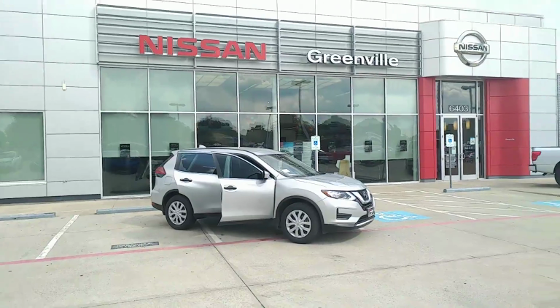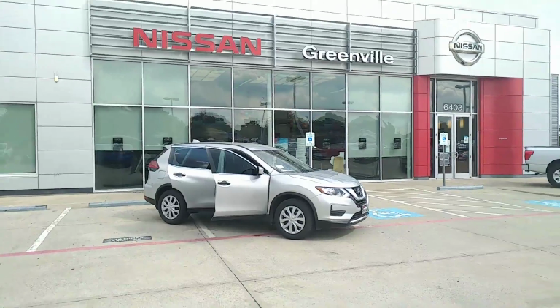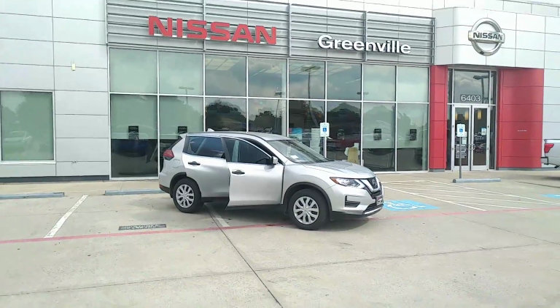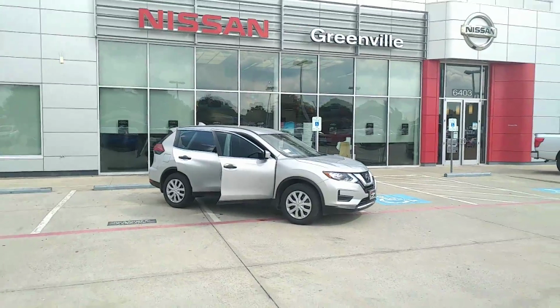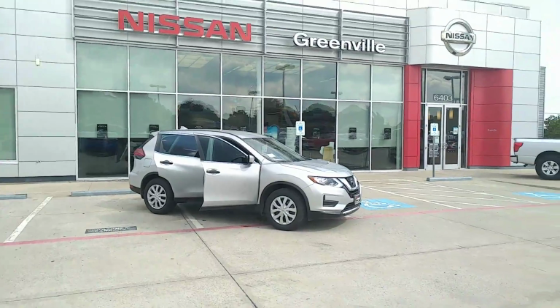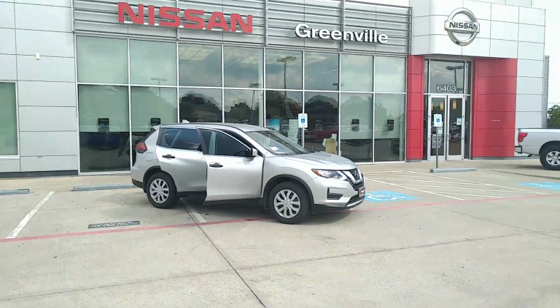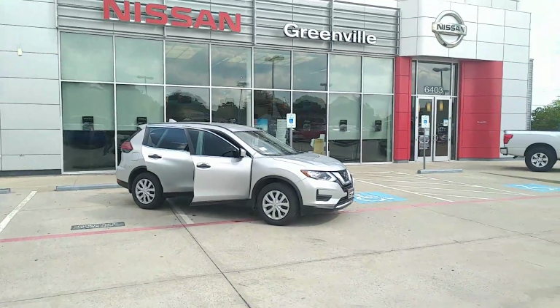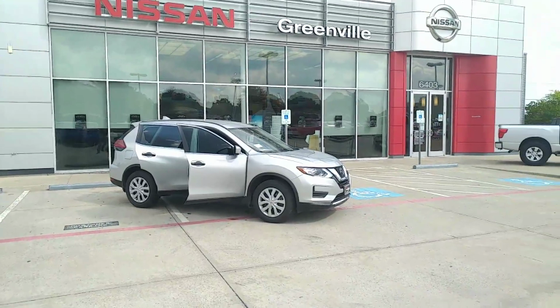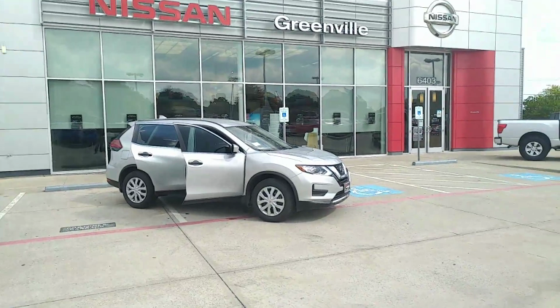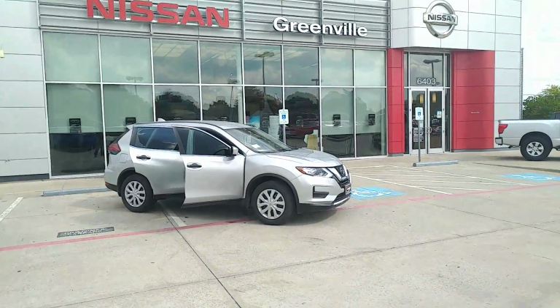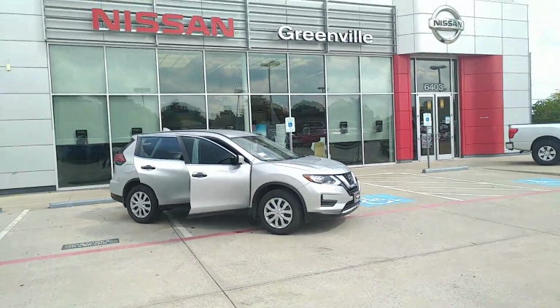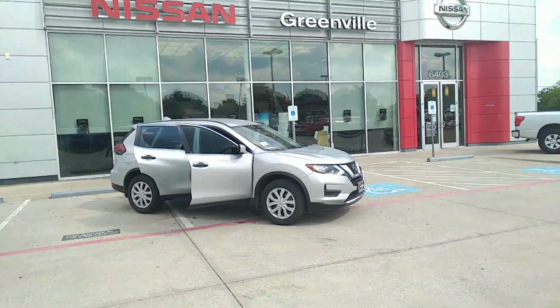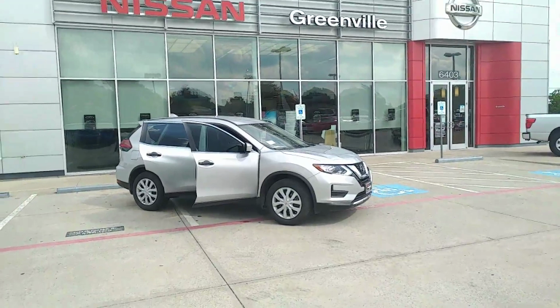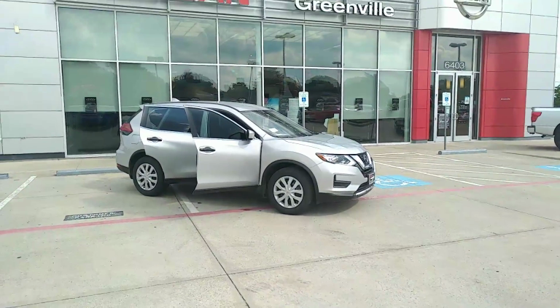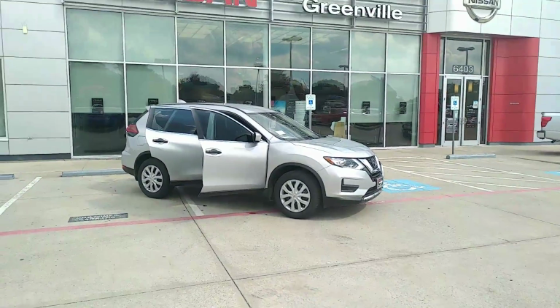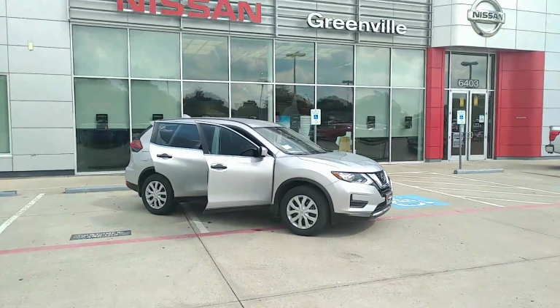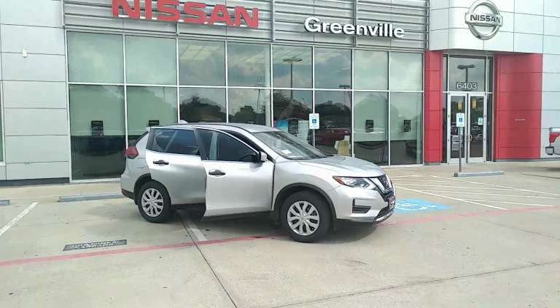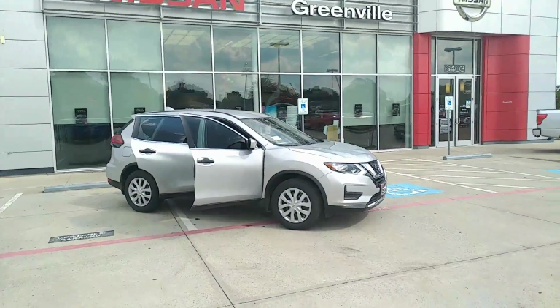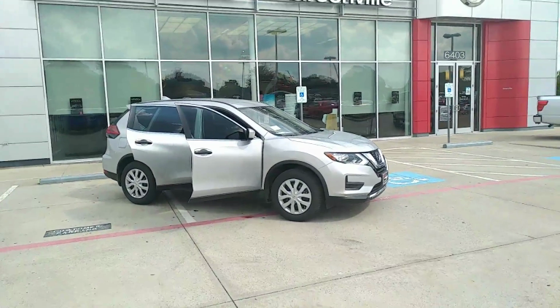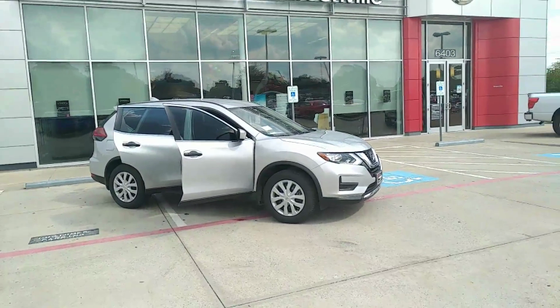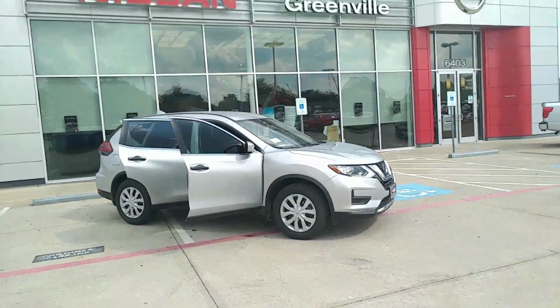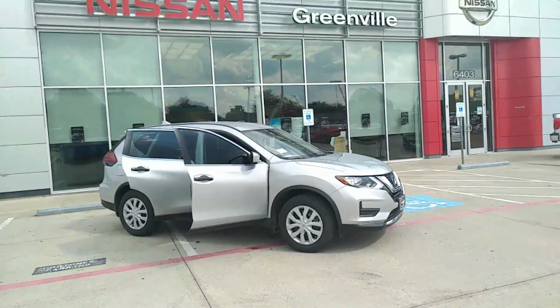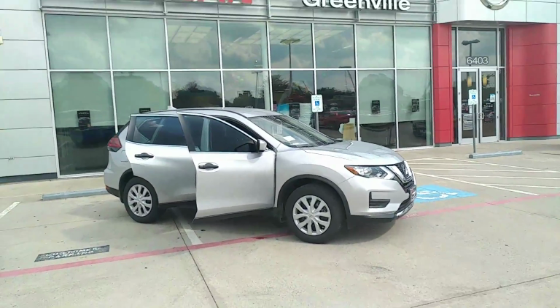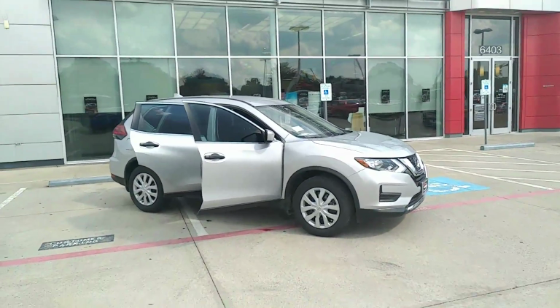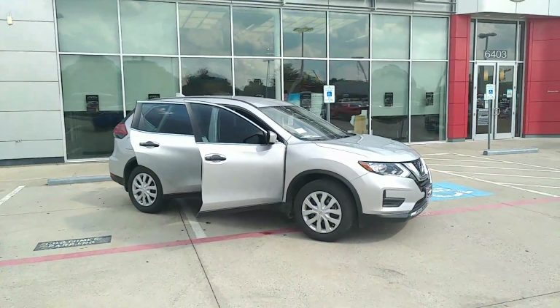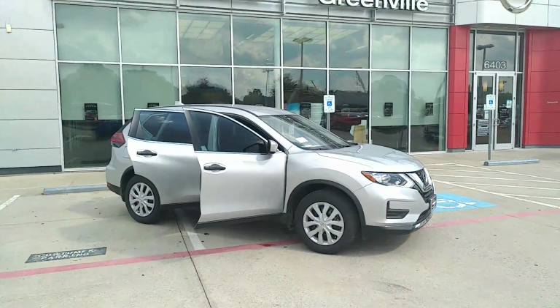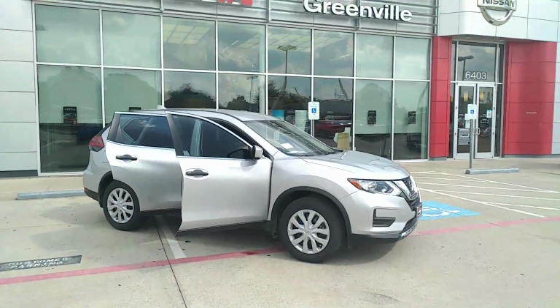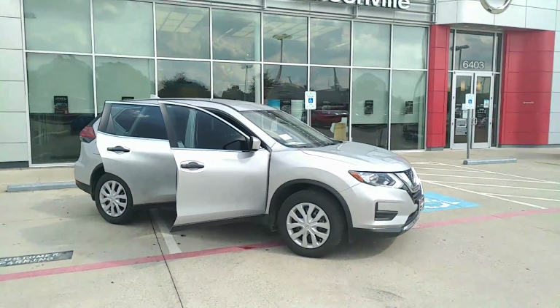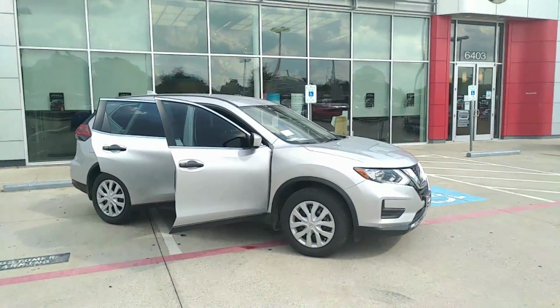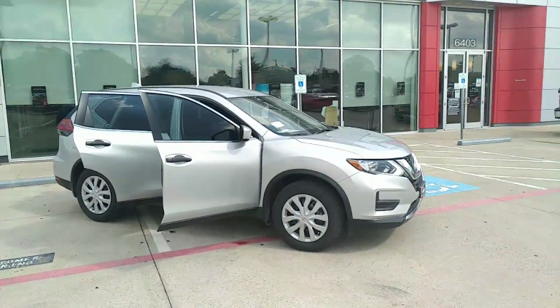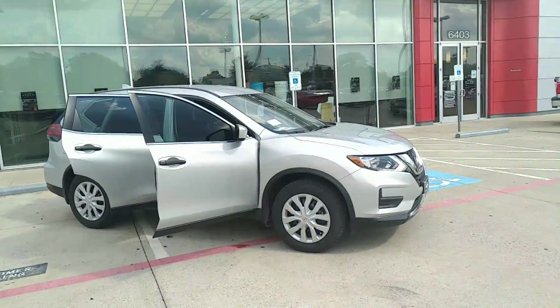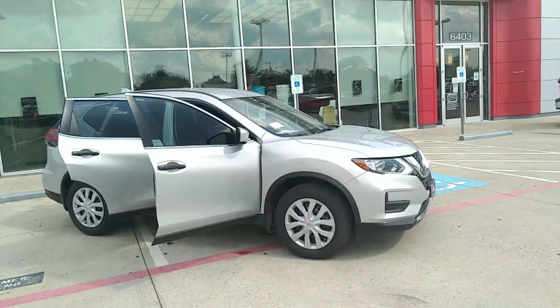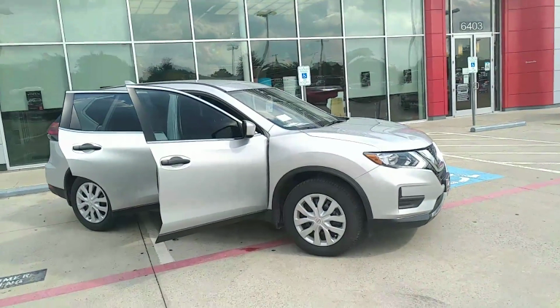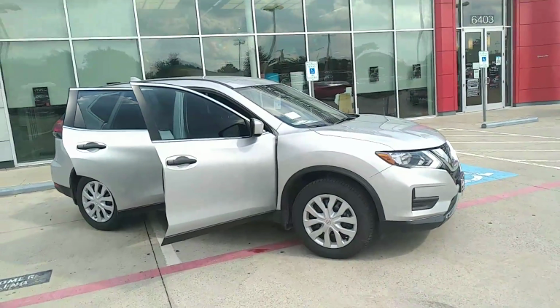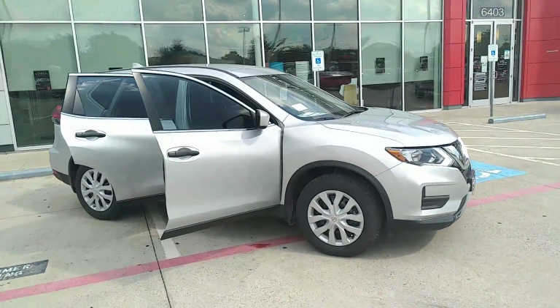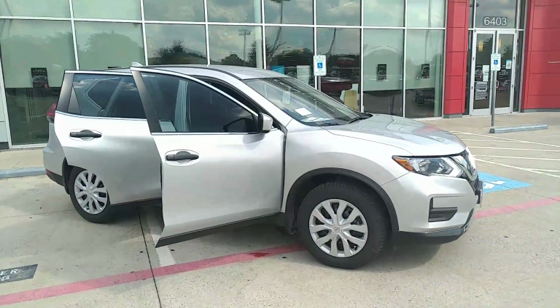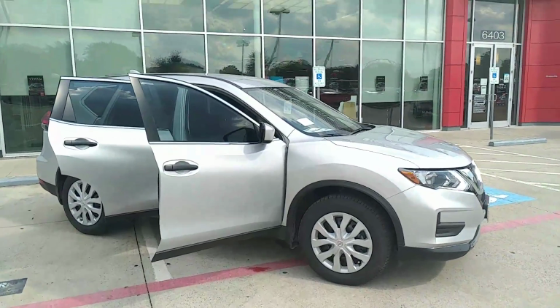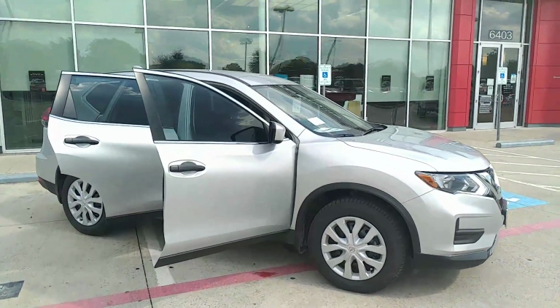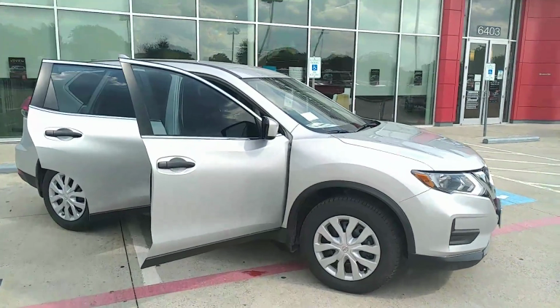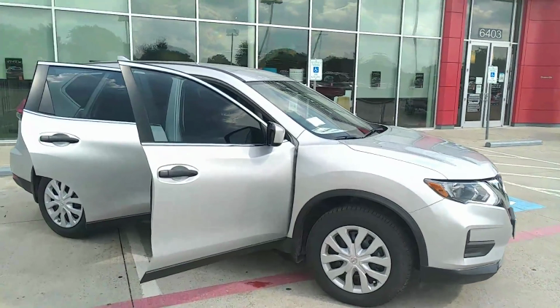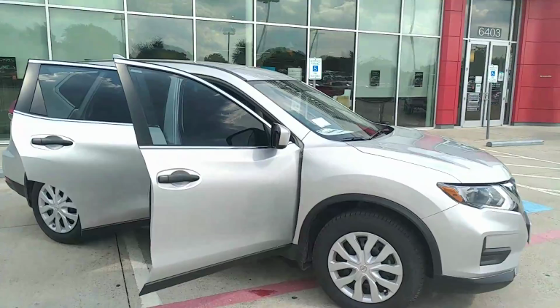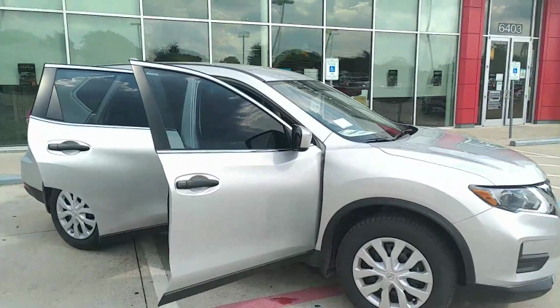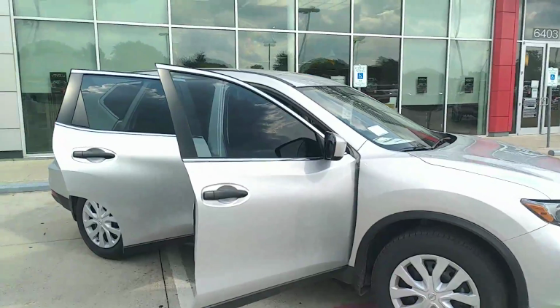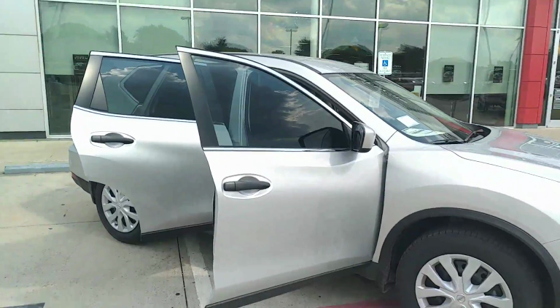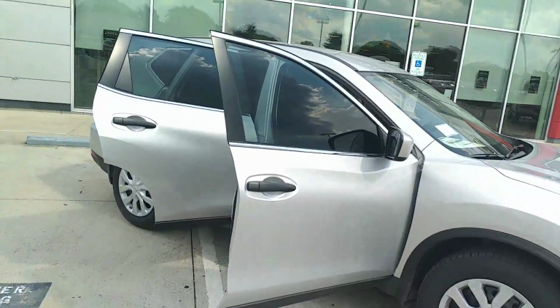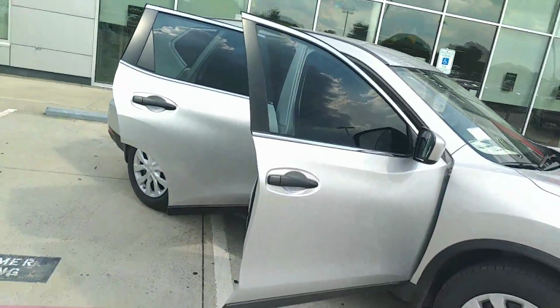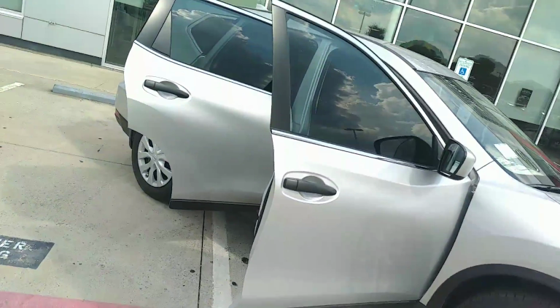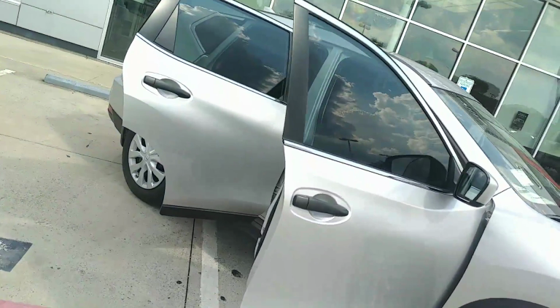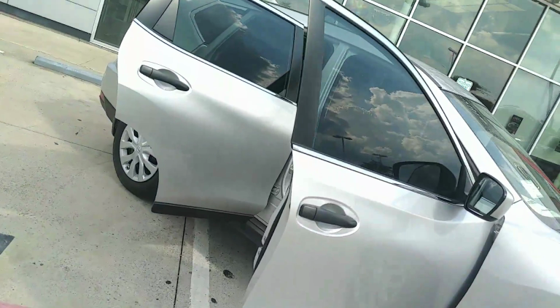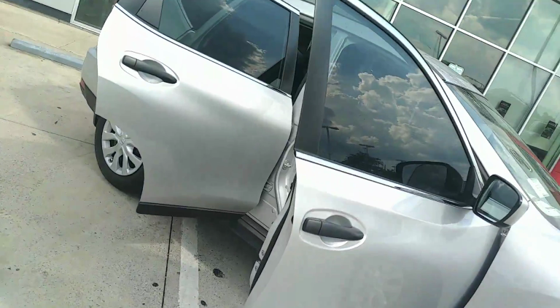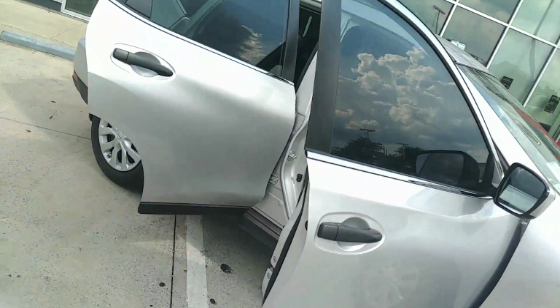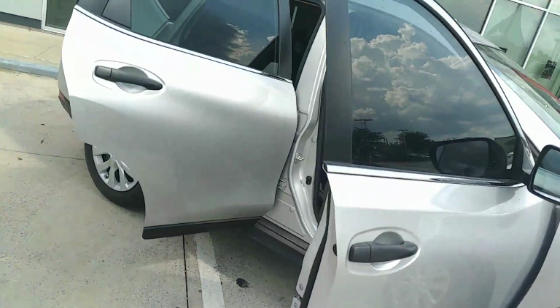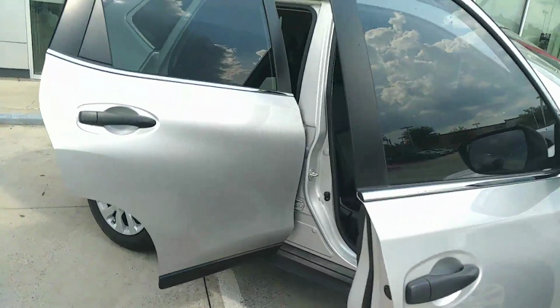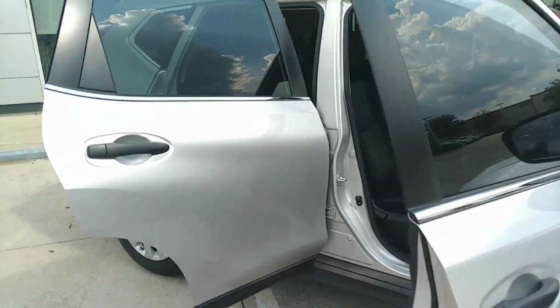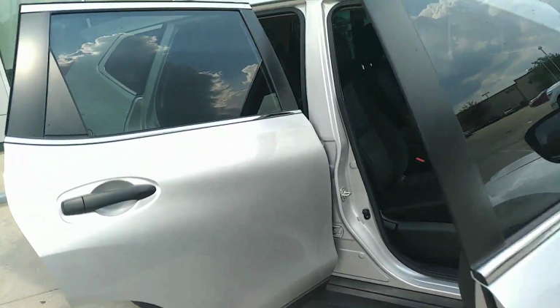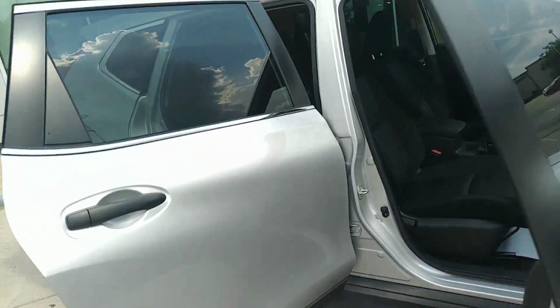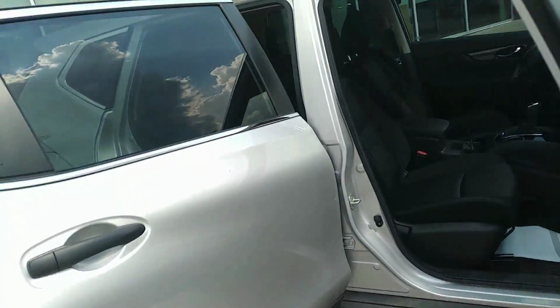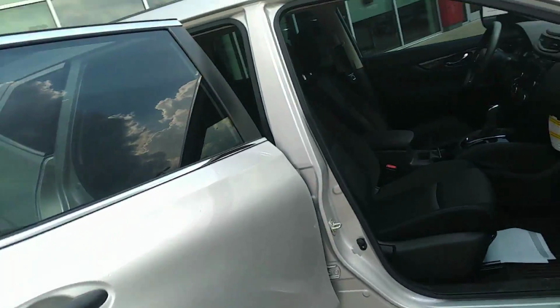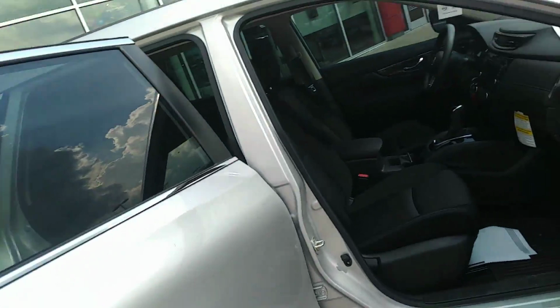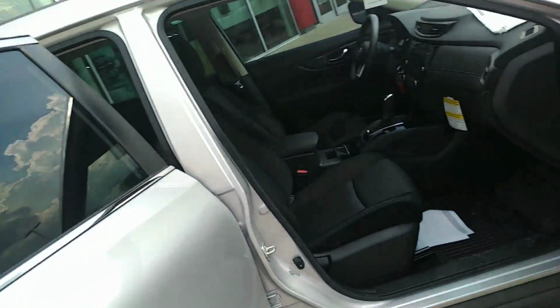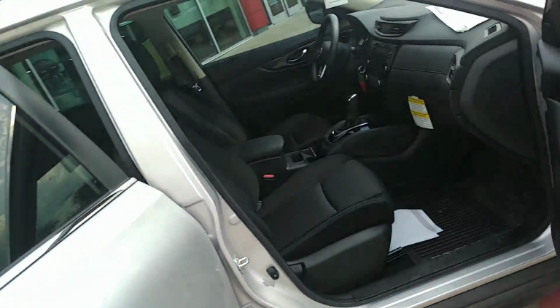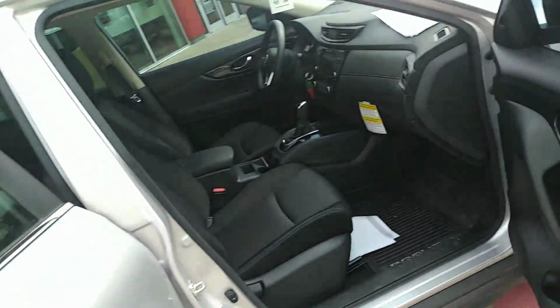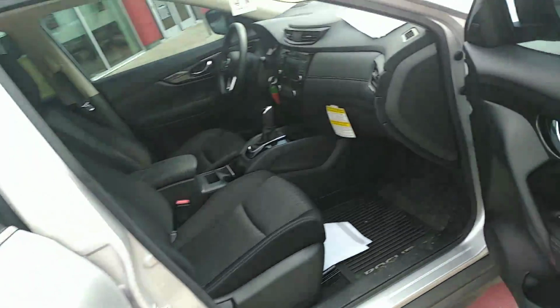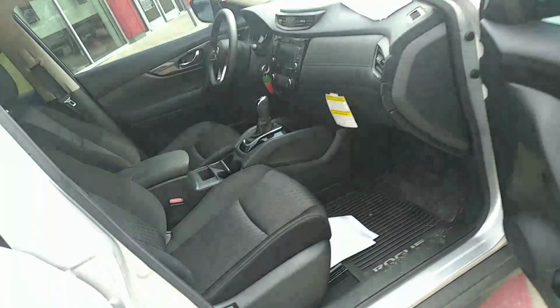Hey William, it's Austin with Nissan Greenville. I just want to give you a quick little walk around the Rogue. I'm sure you've already seen them before, but just a little more information.